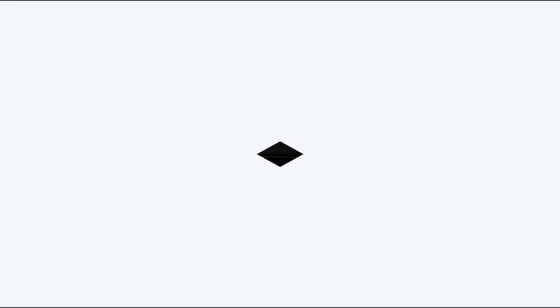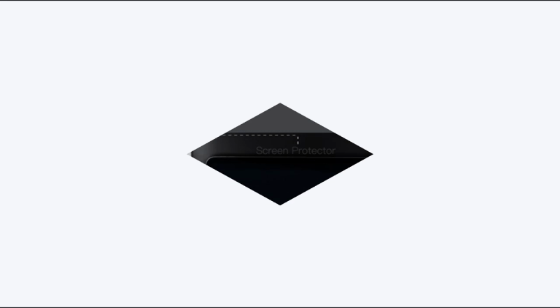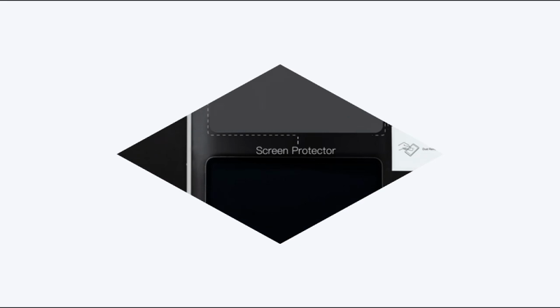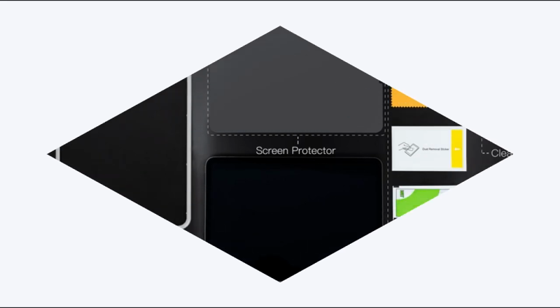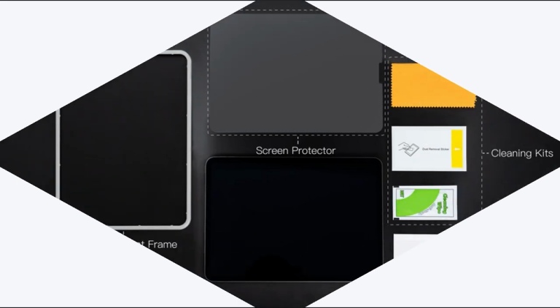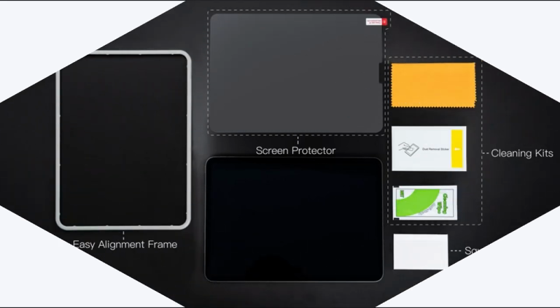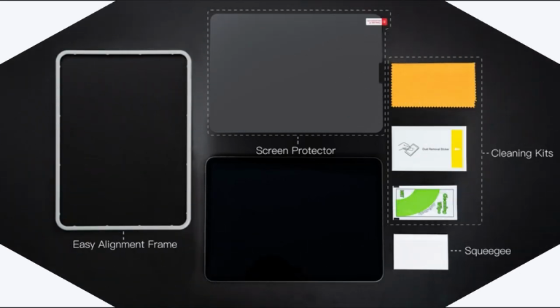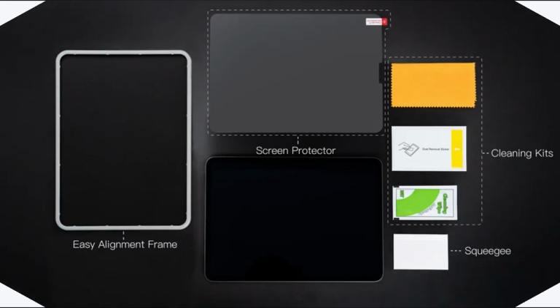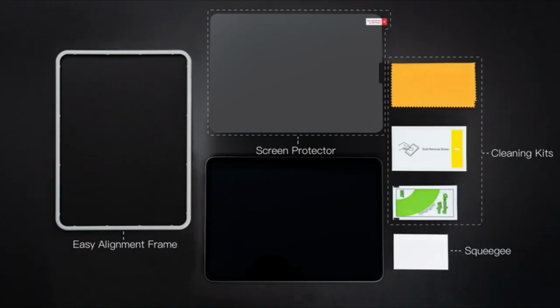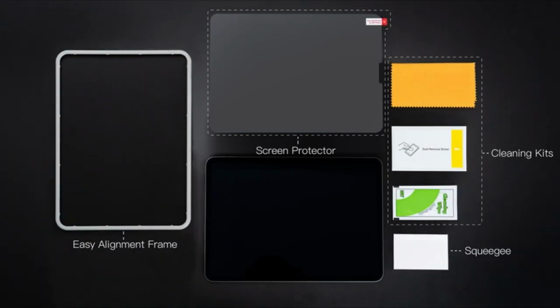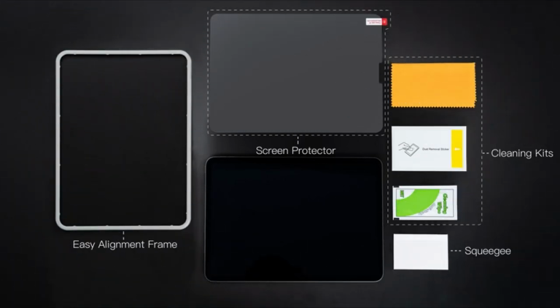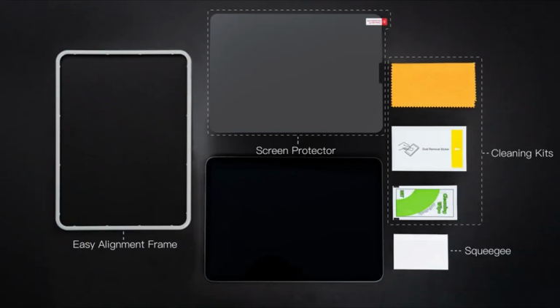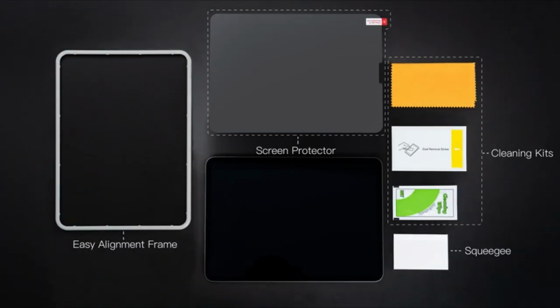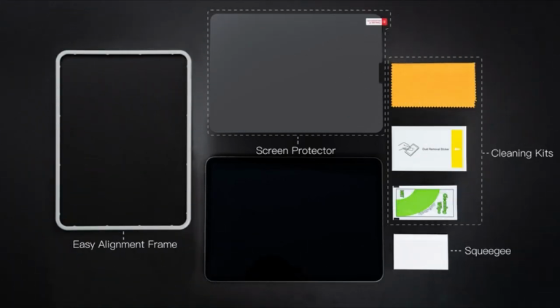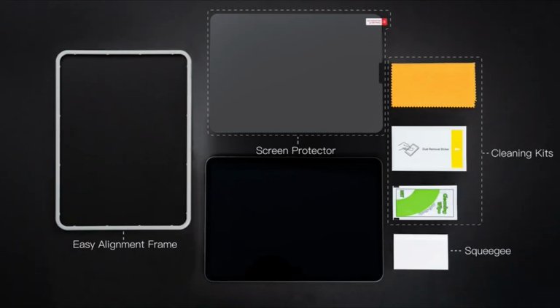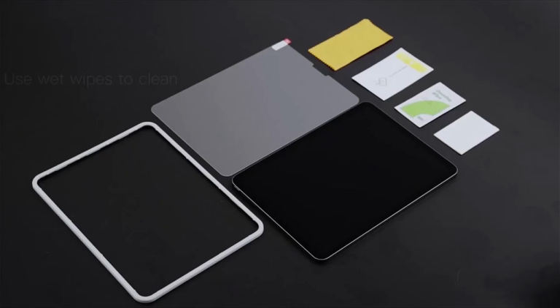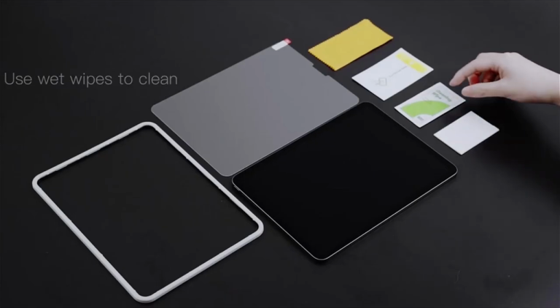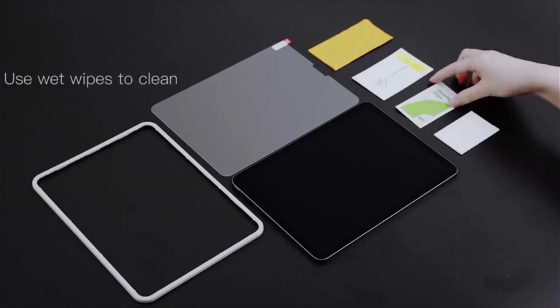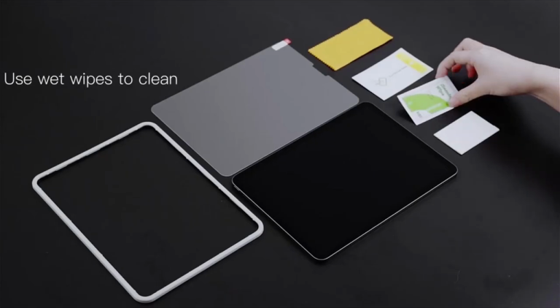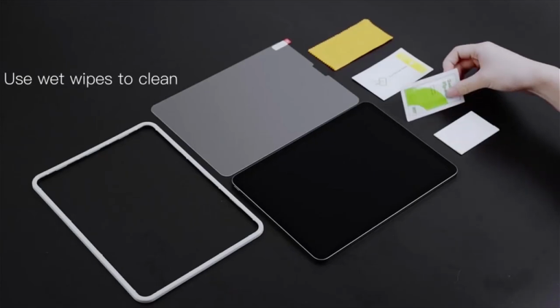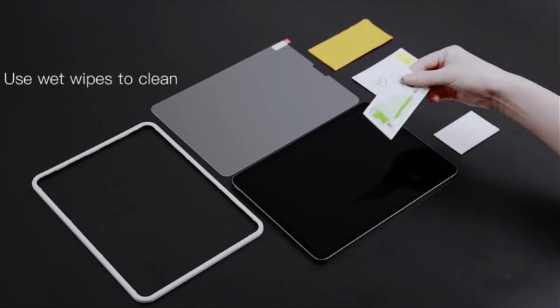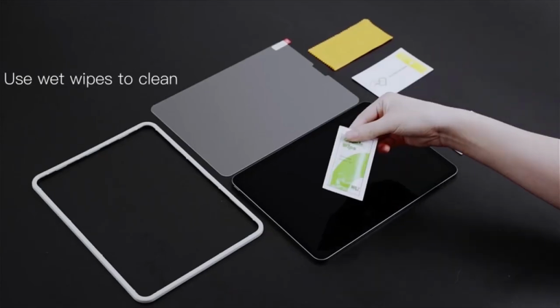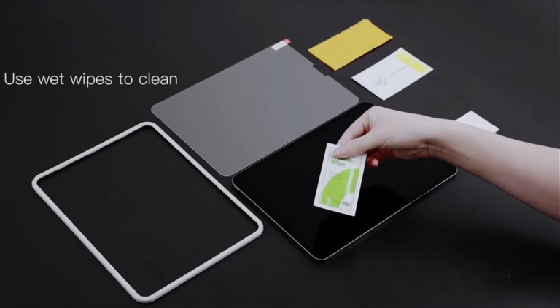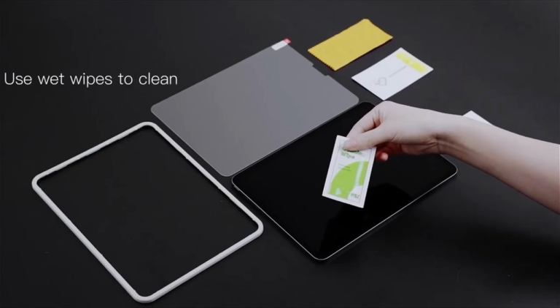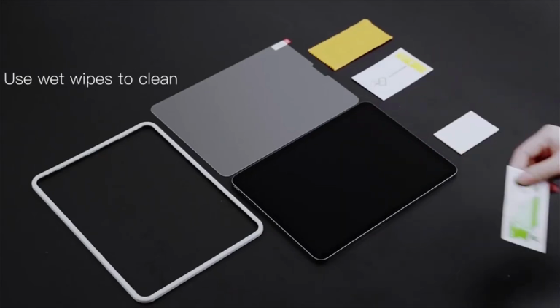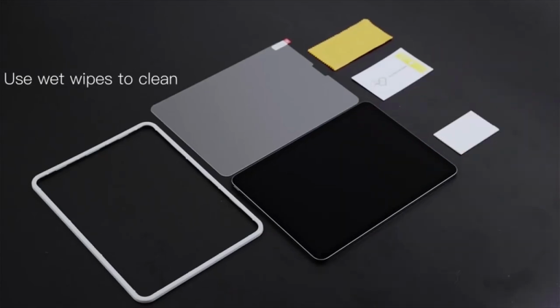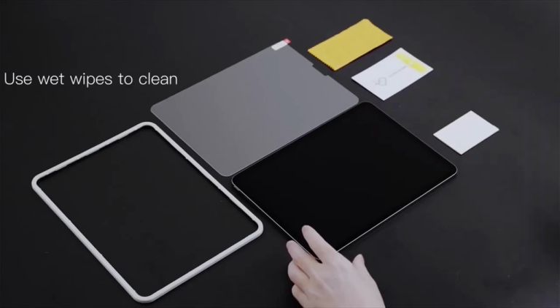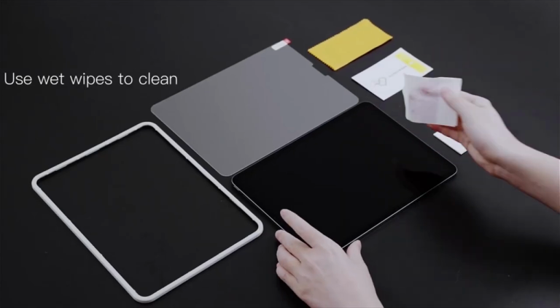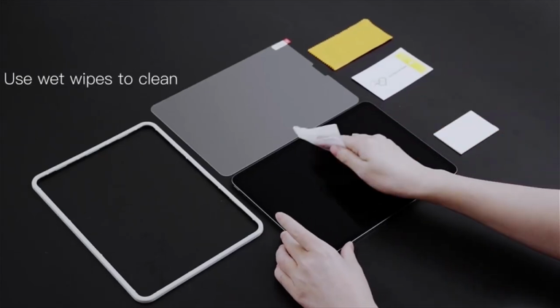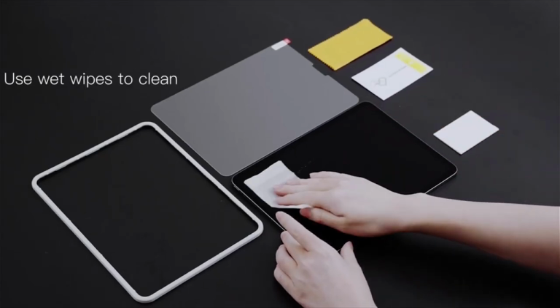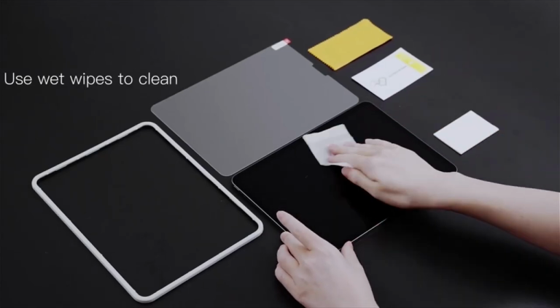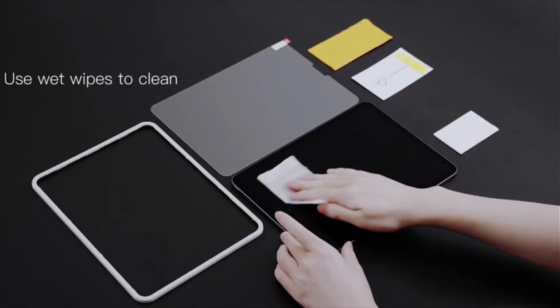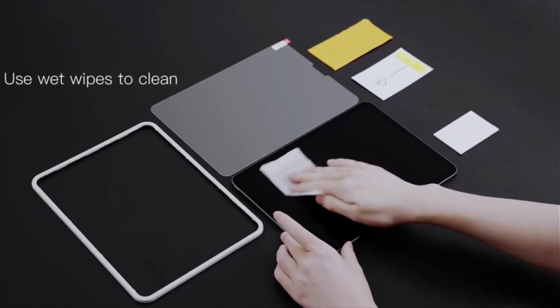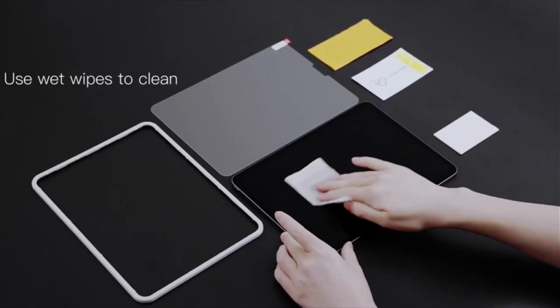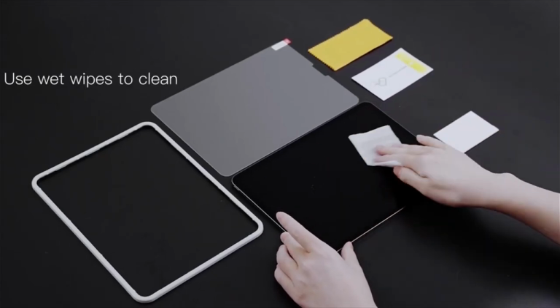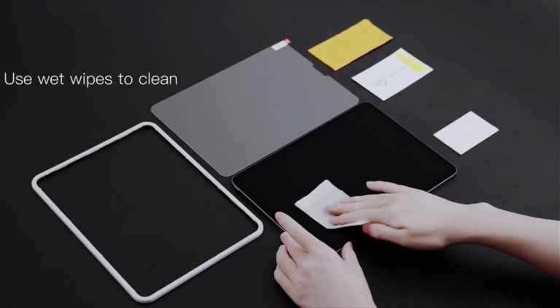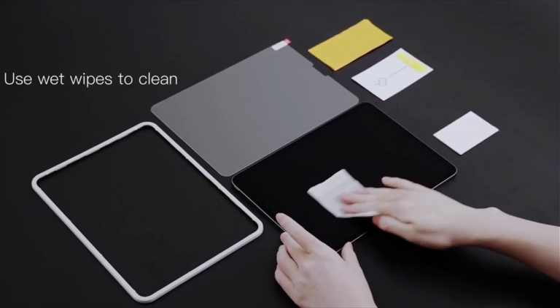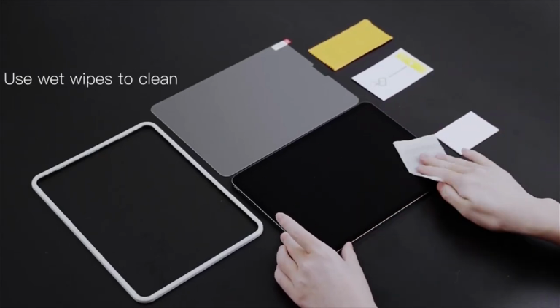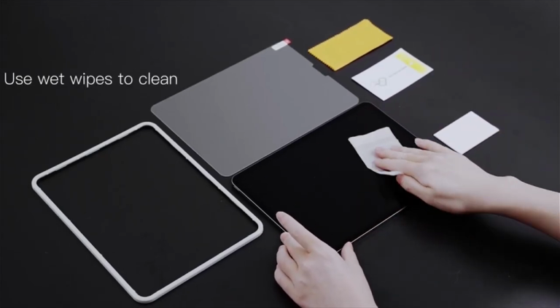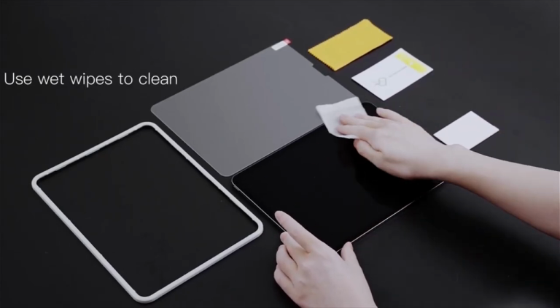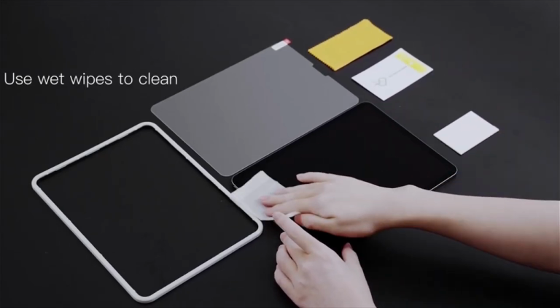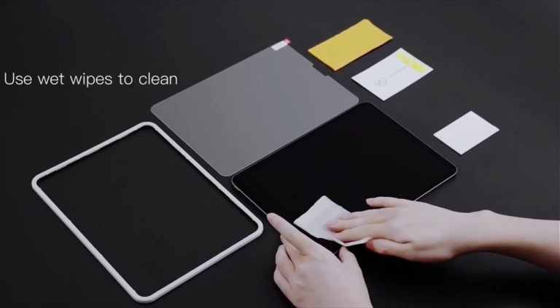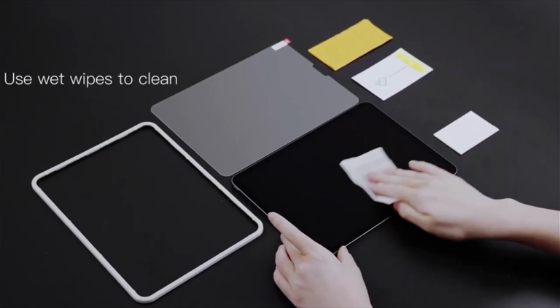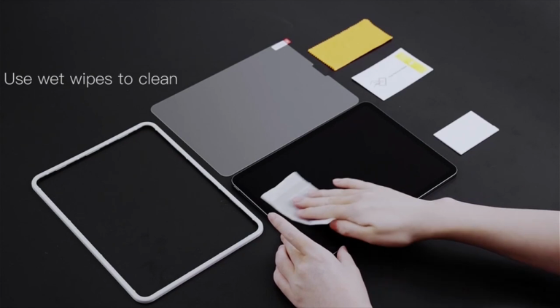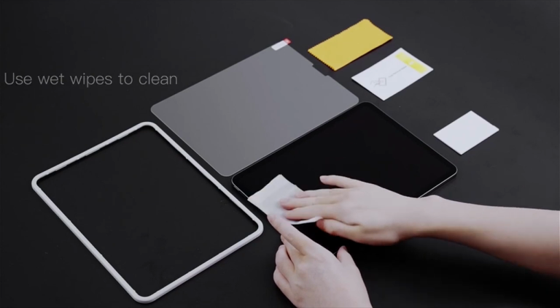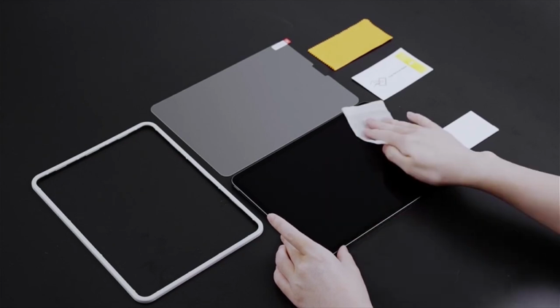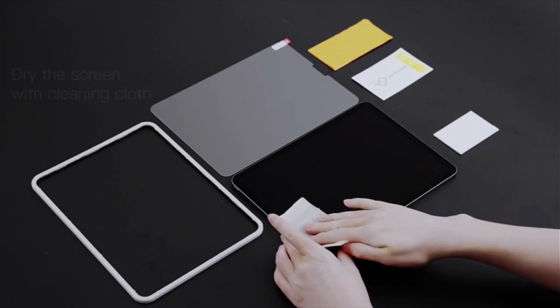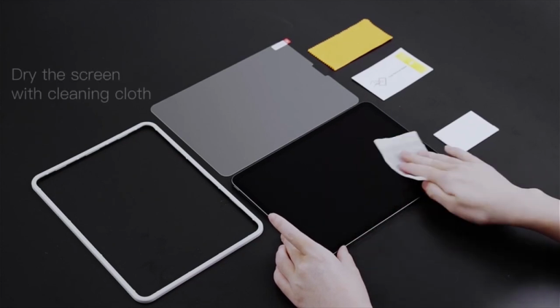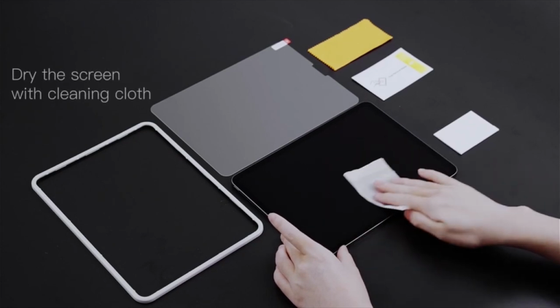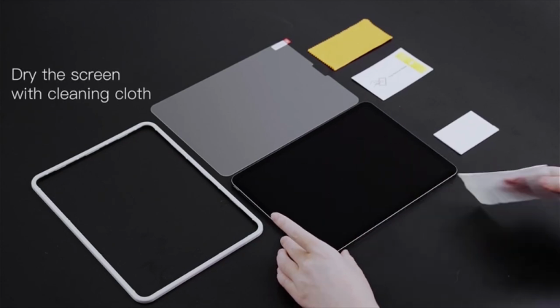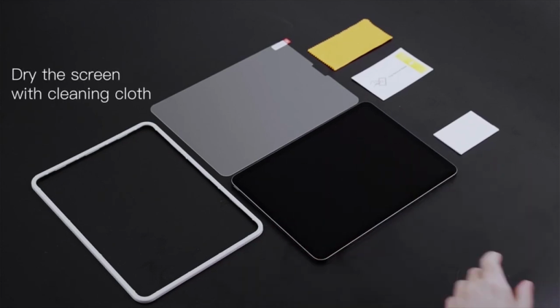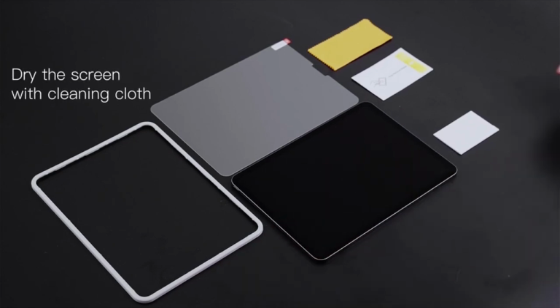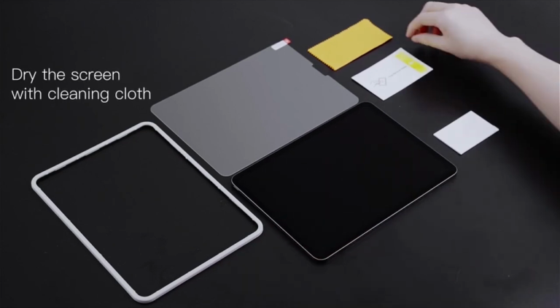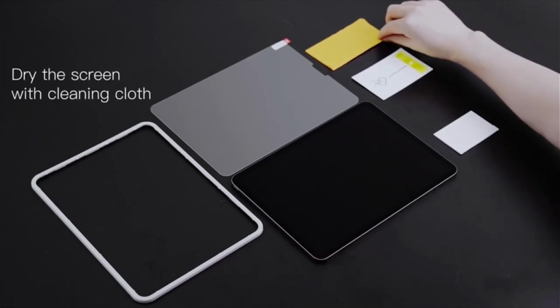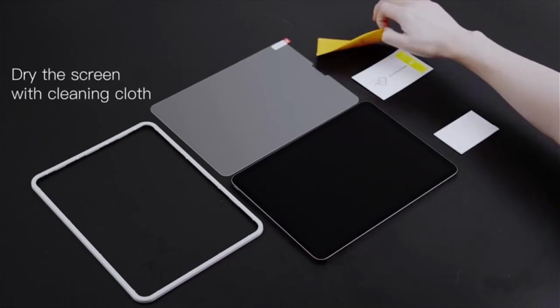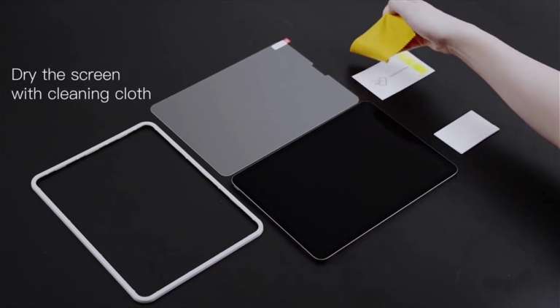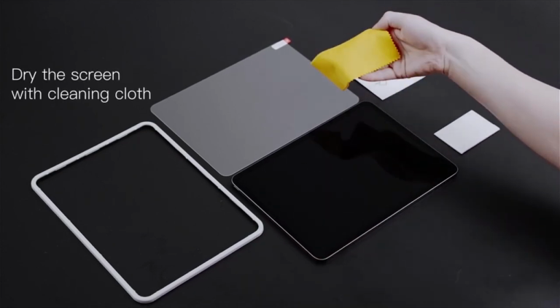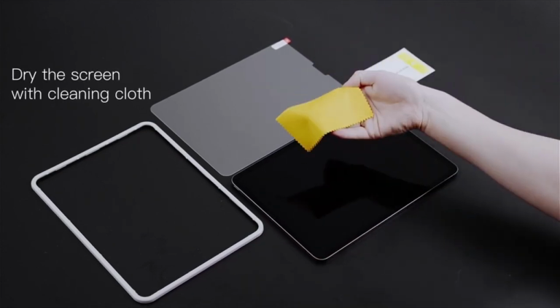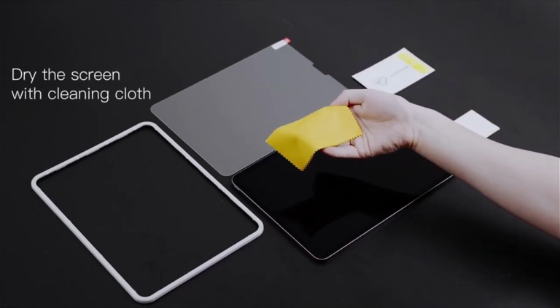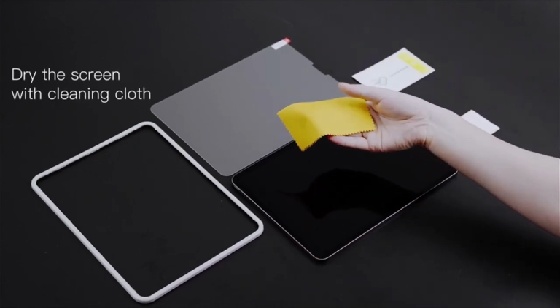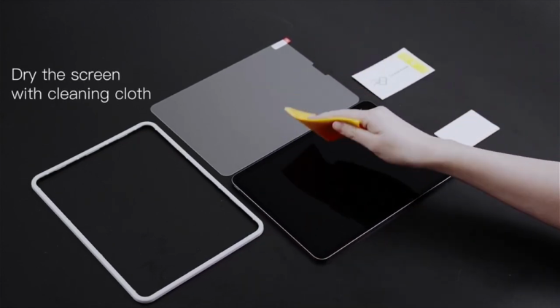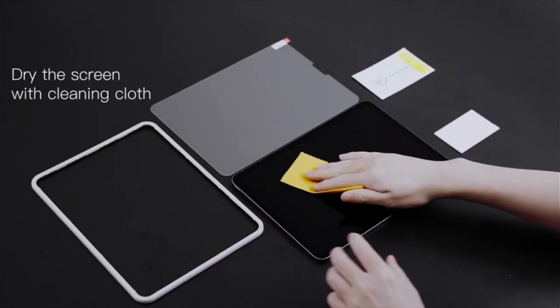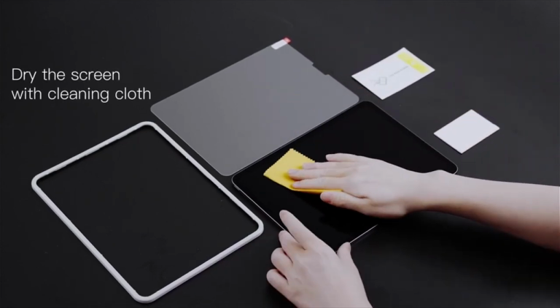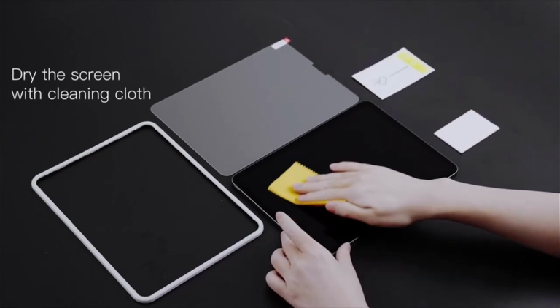Hello everyone, I am back with another video about the best iPad Air 11 or 13-inch screen protectors 2024 you can buy on Amazon.